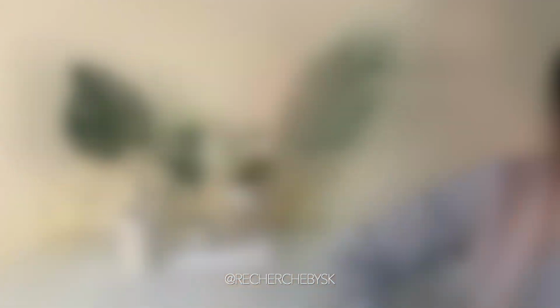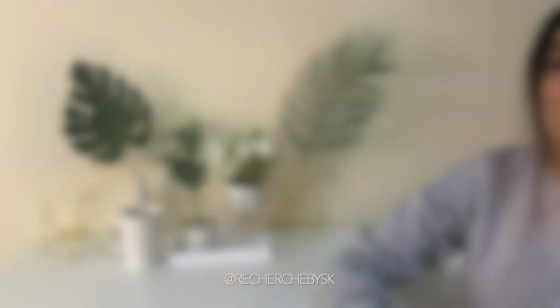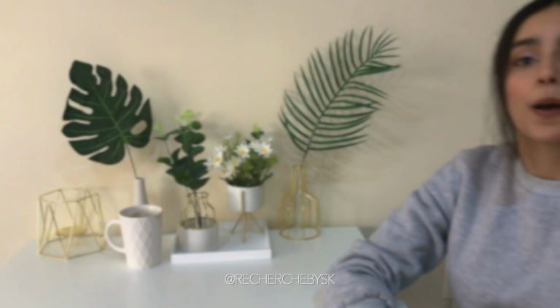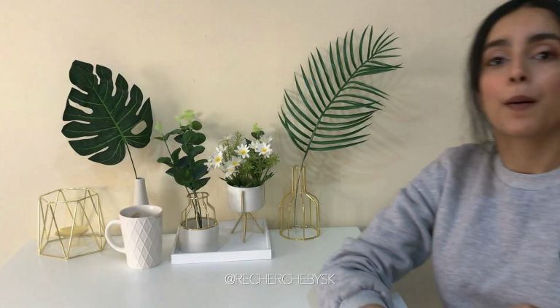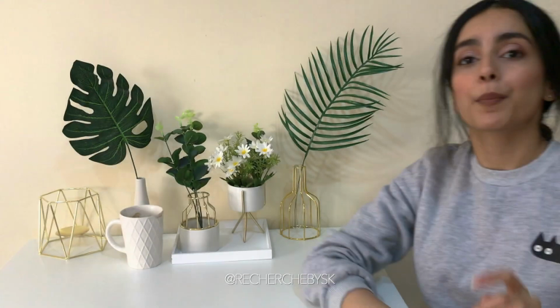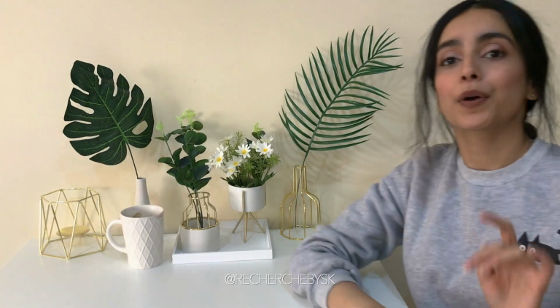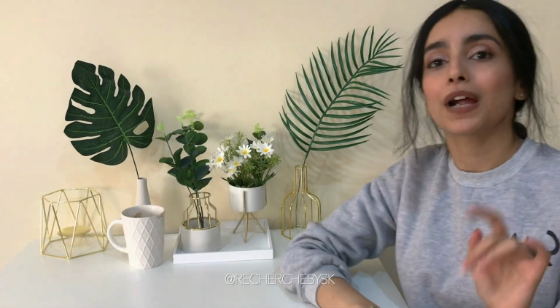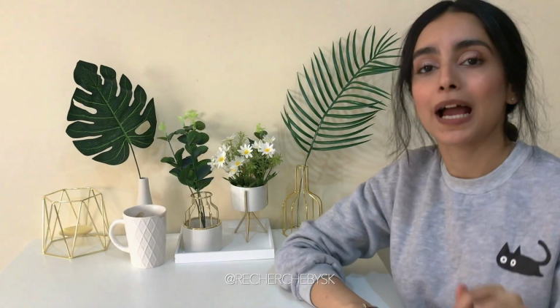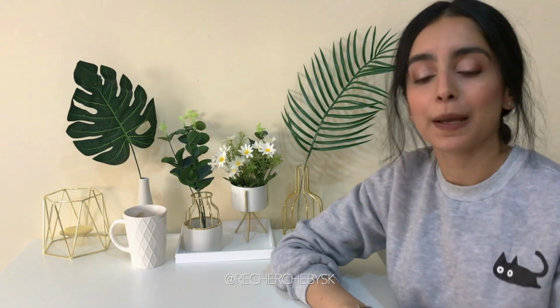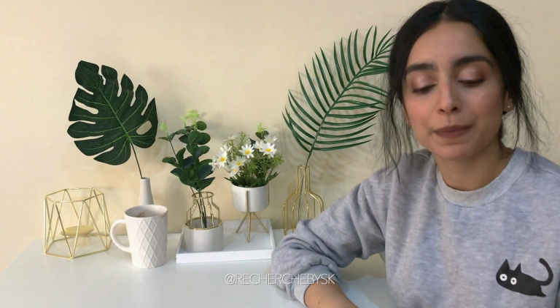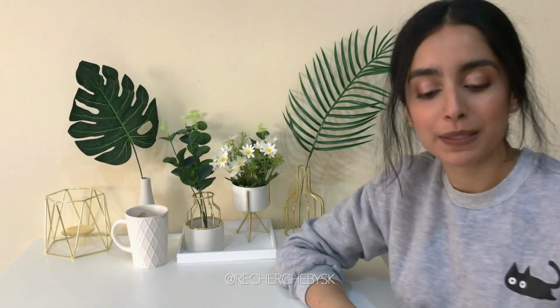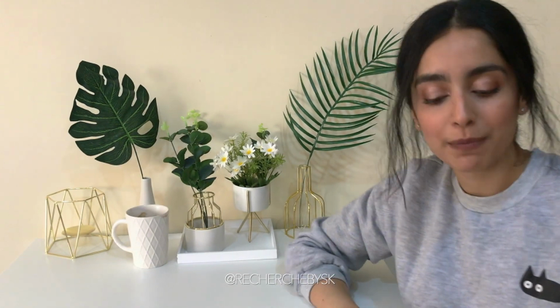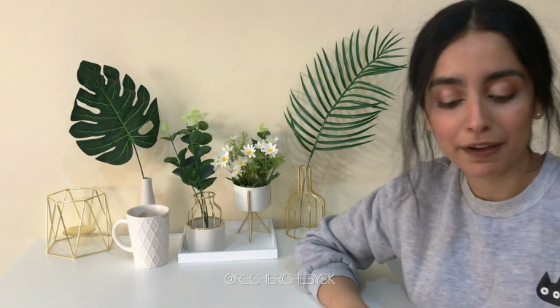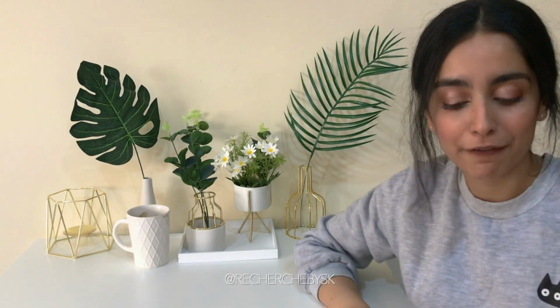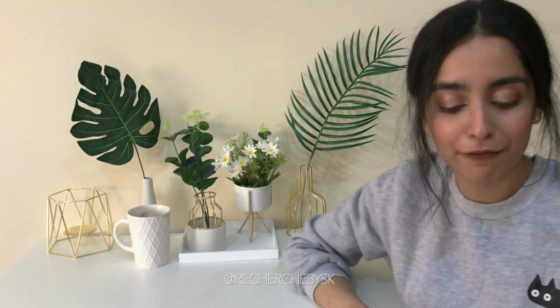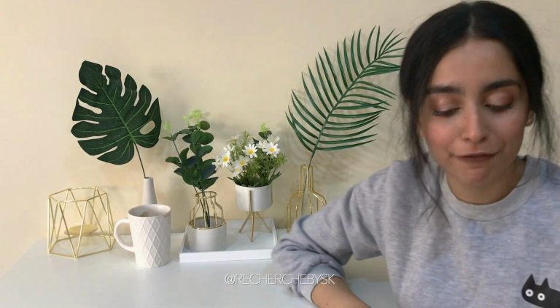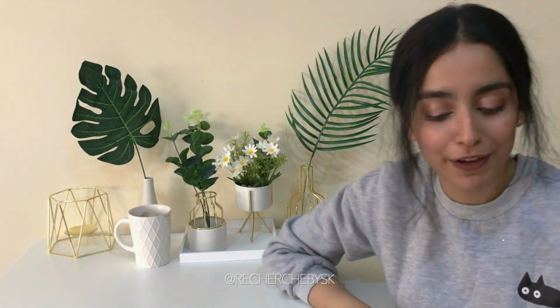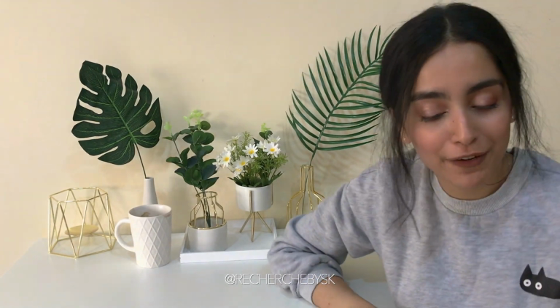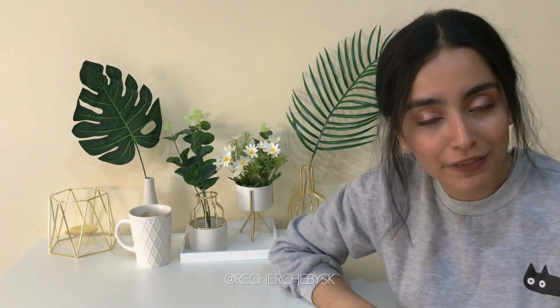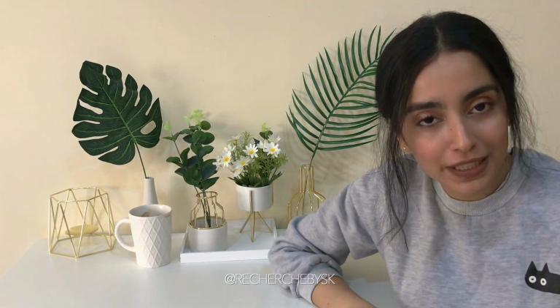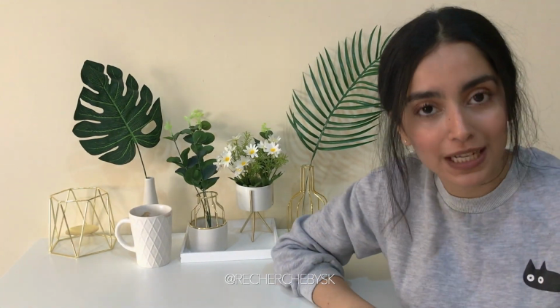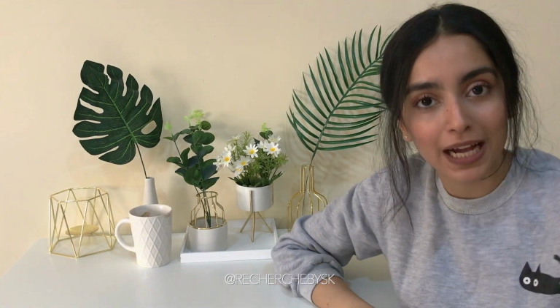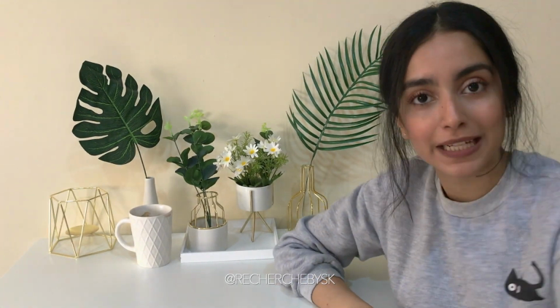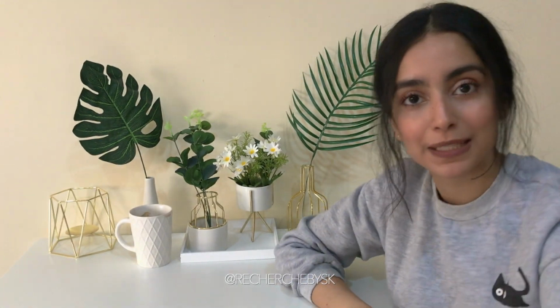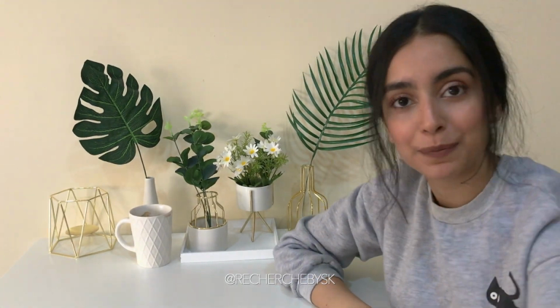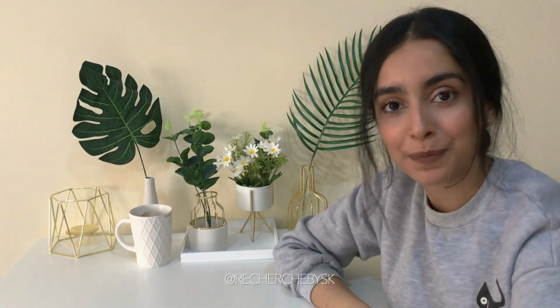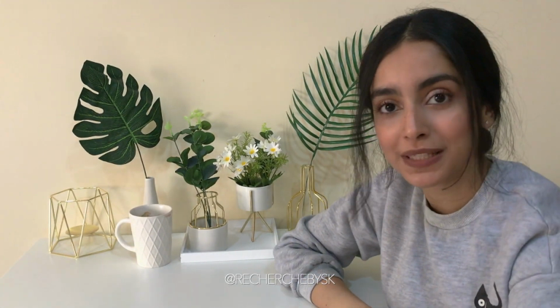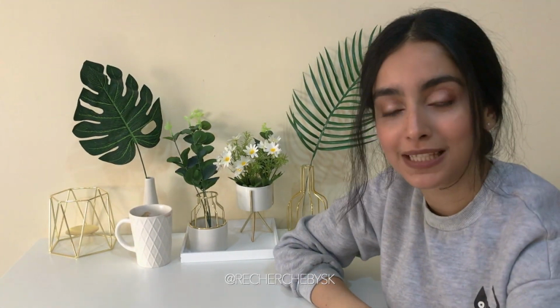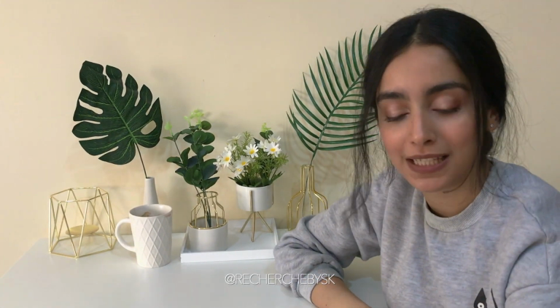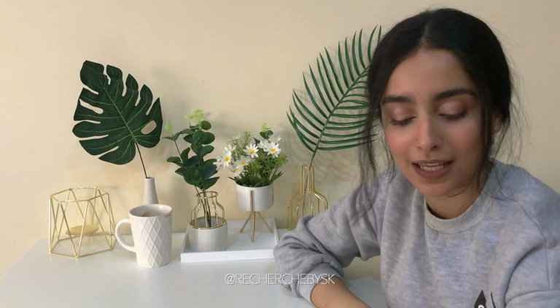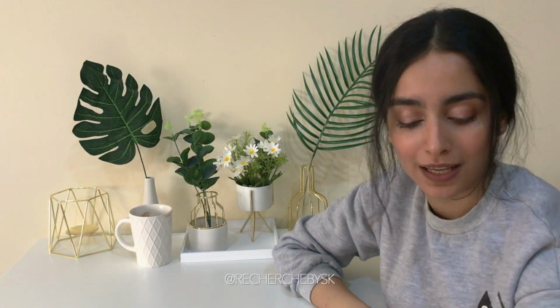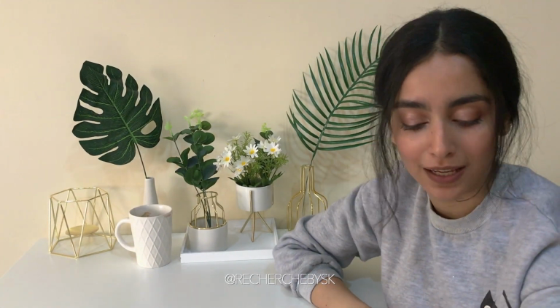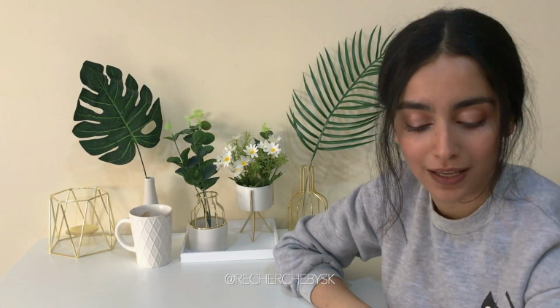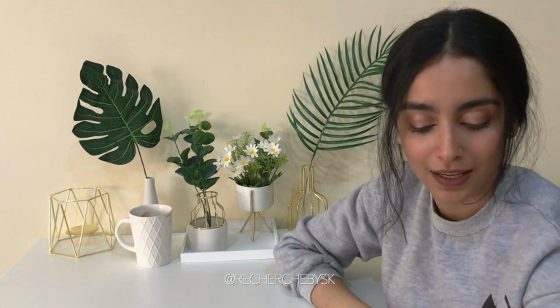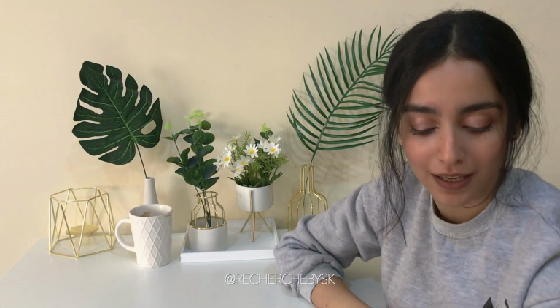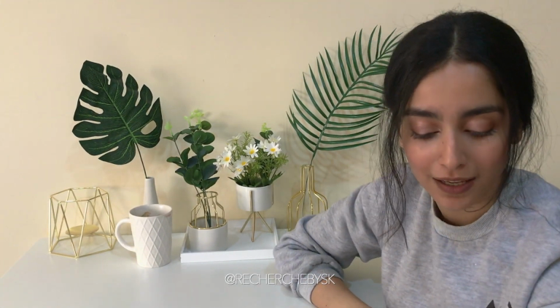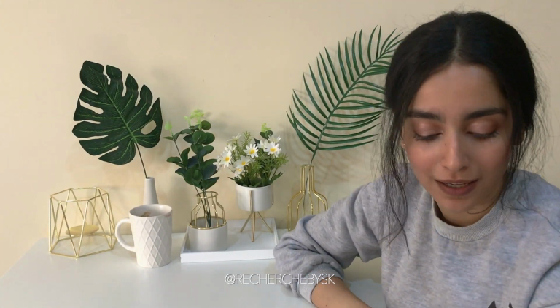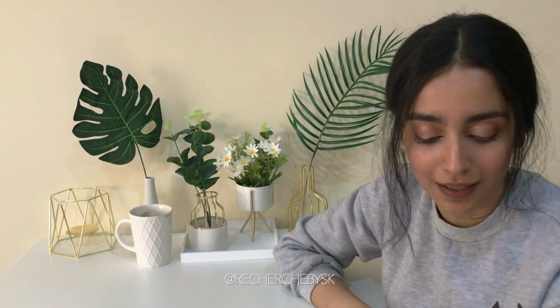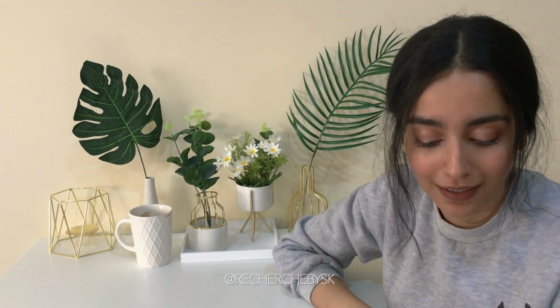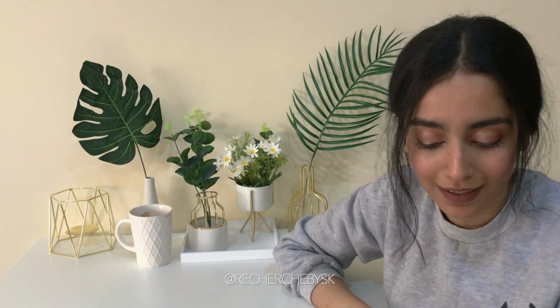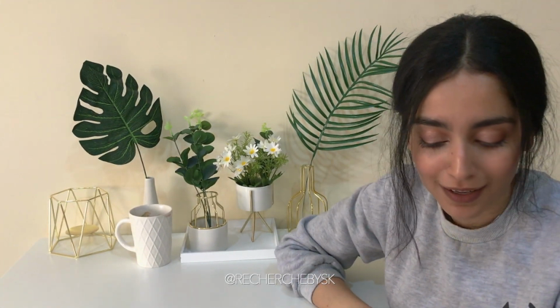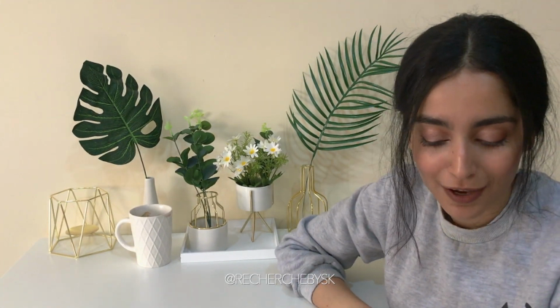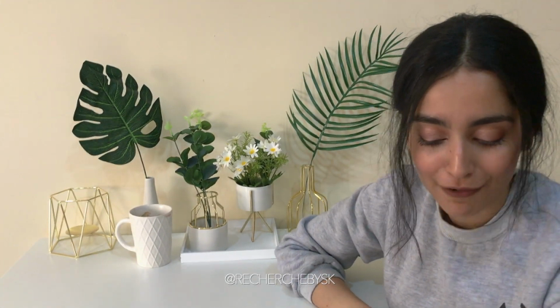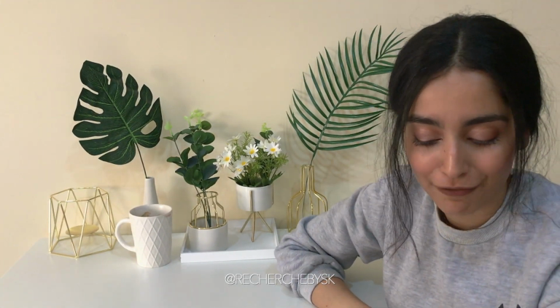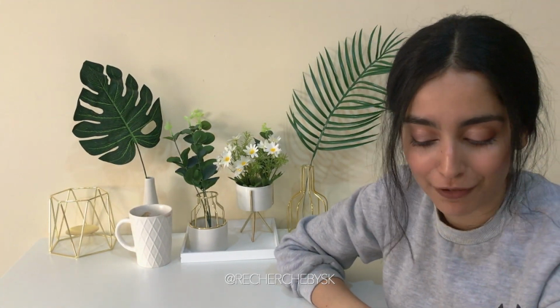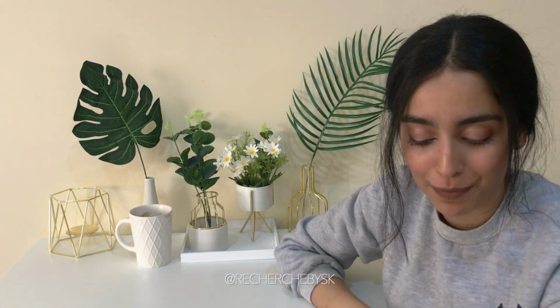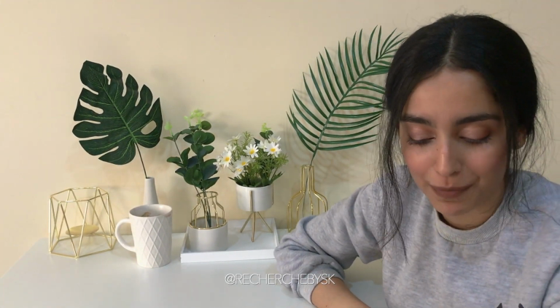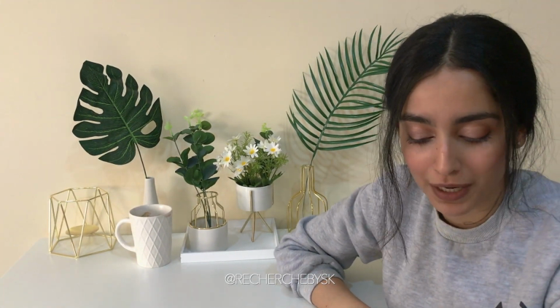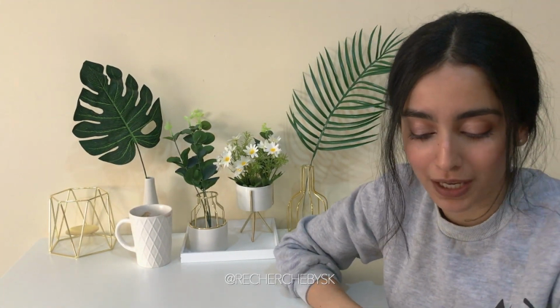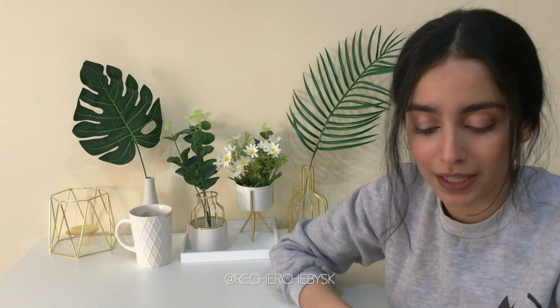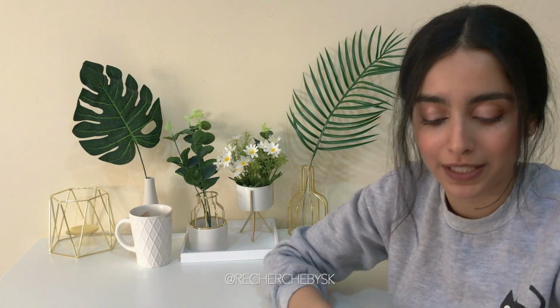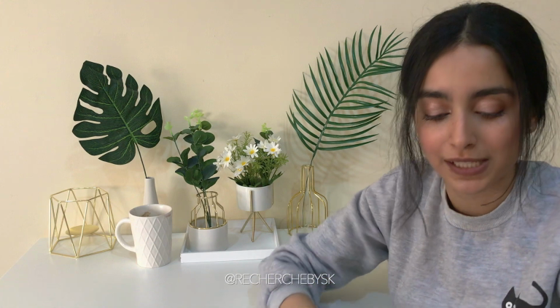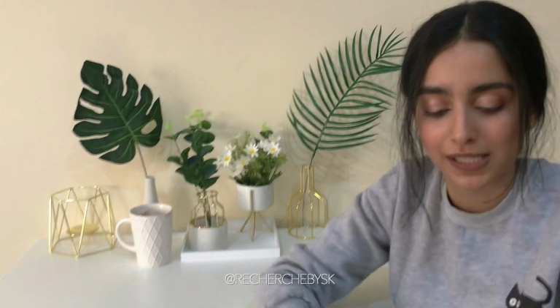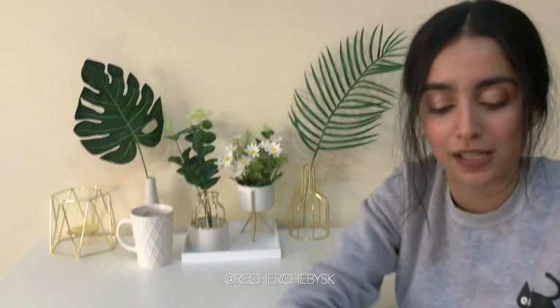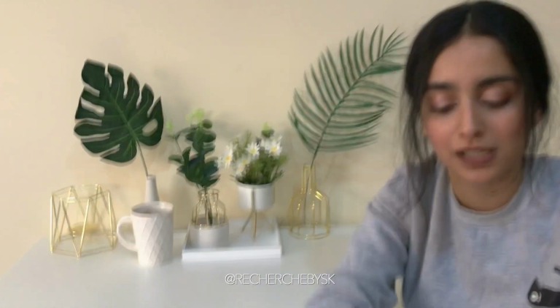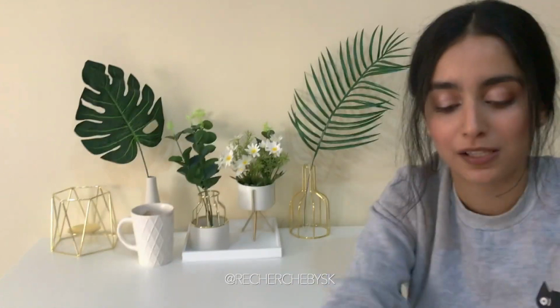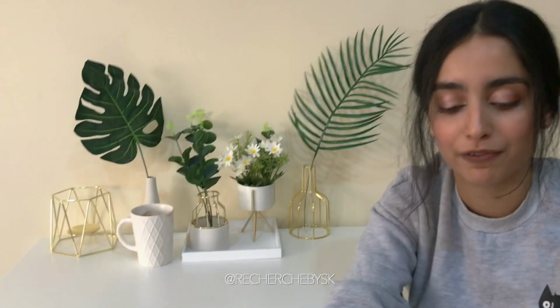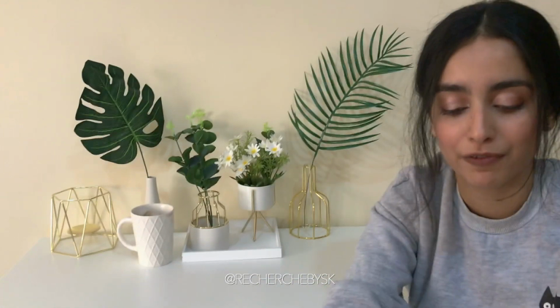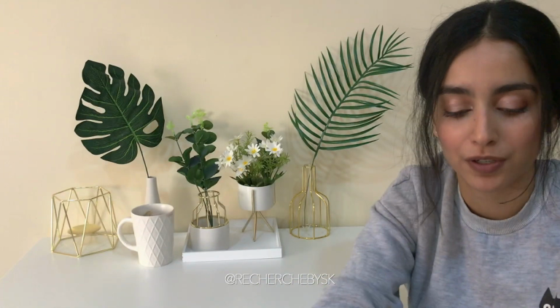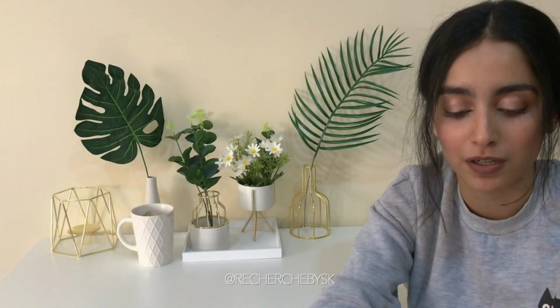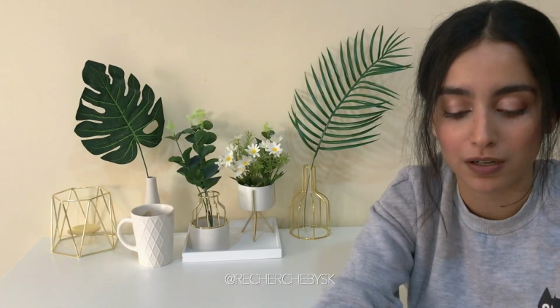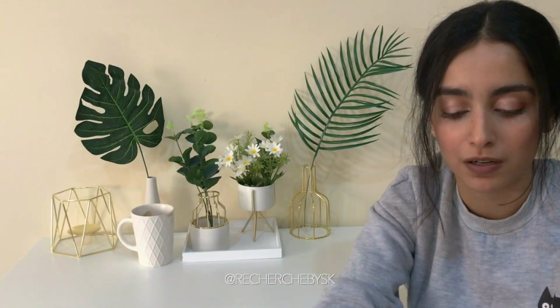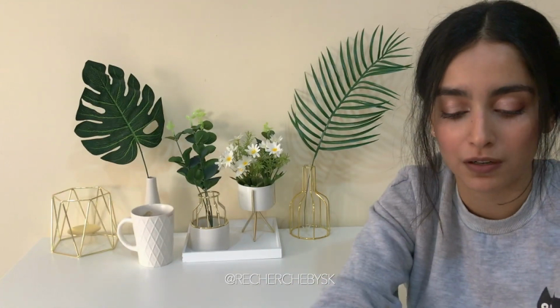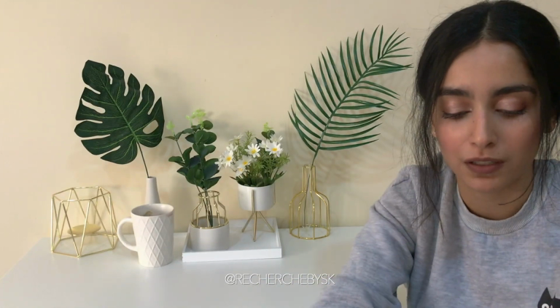Perhaps my favorite items from this Sephora haul...